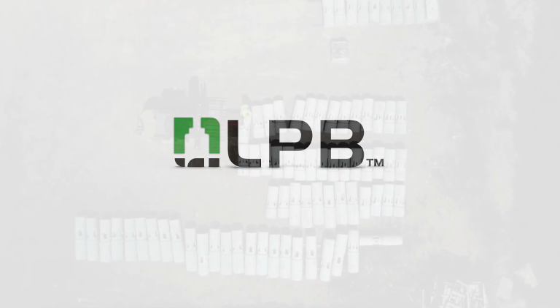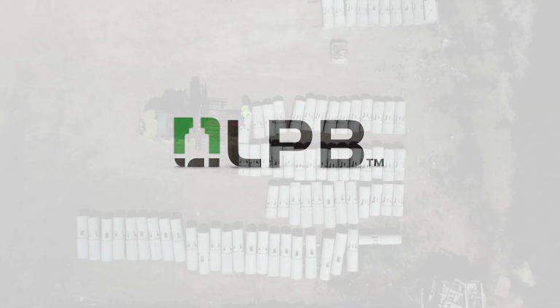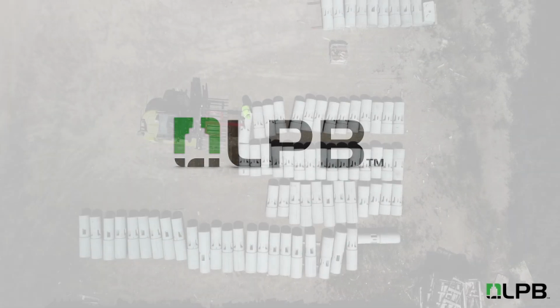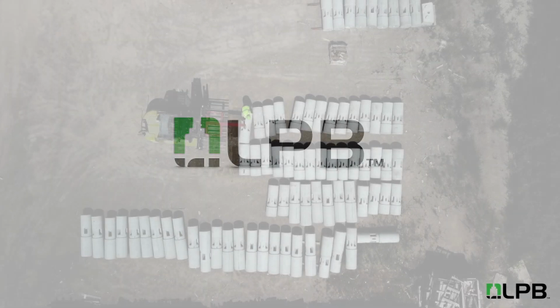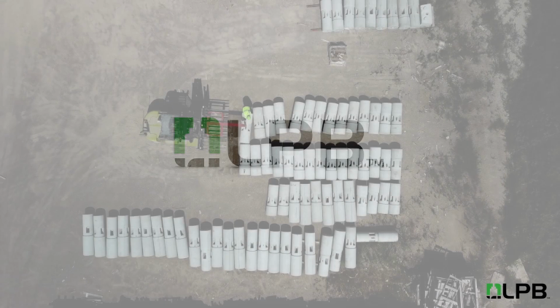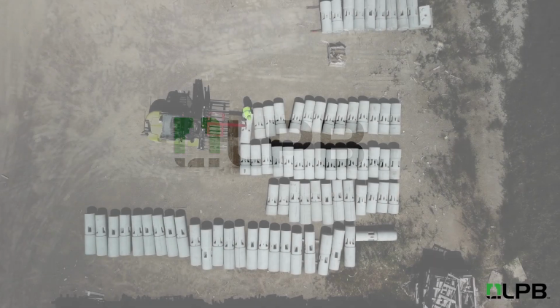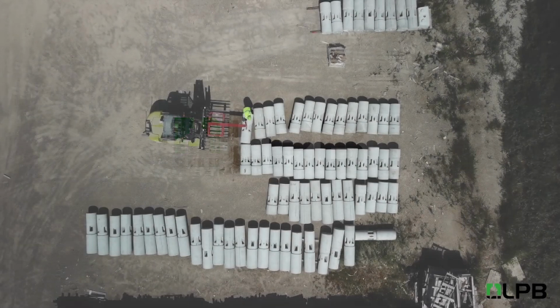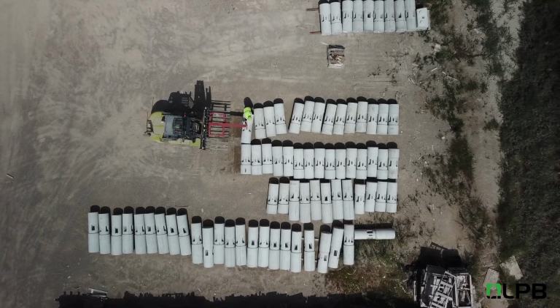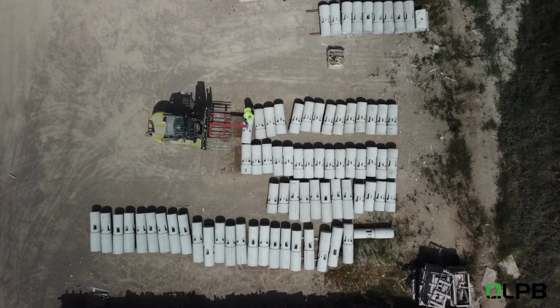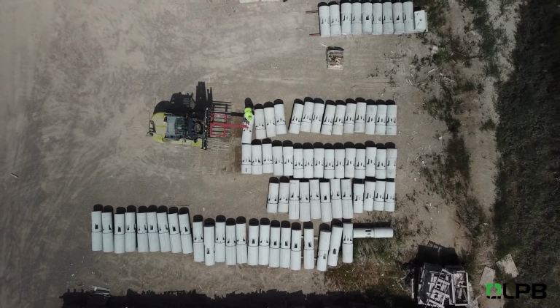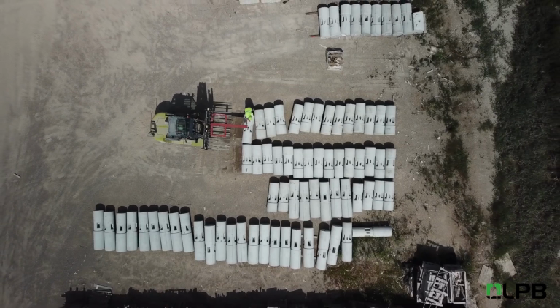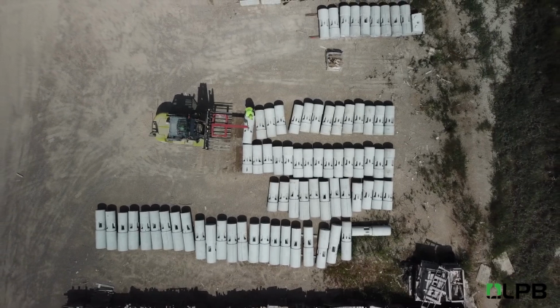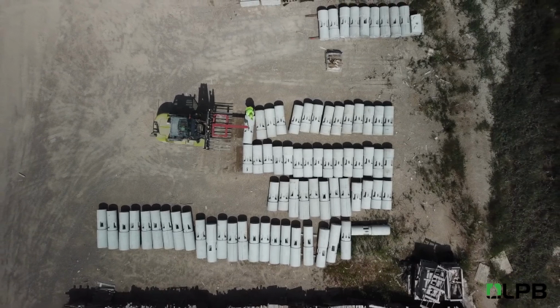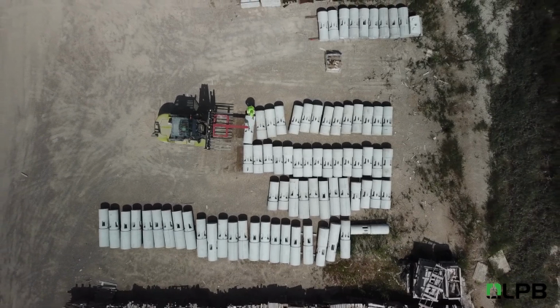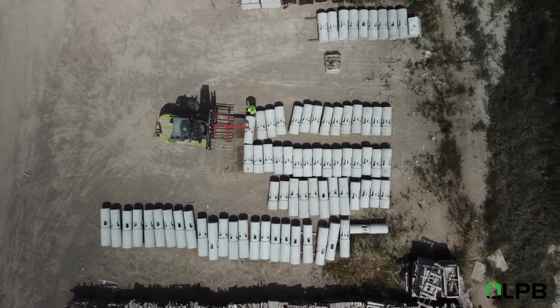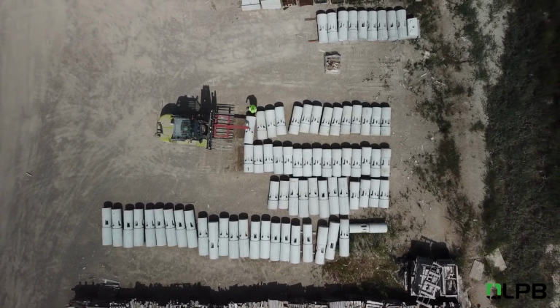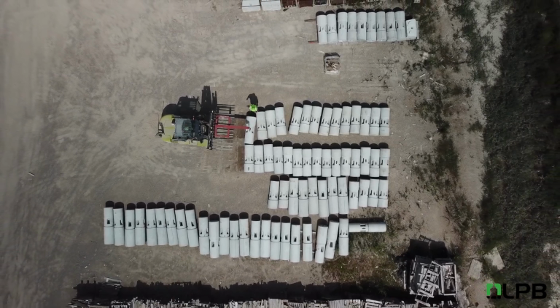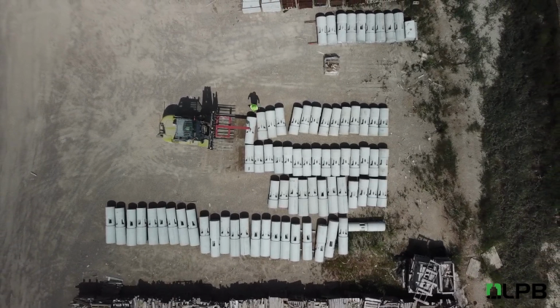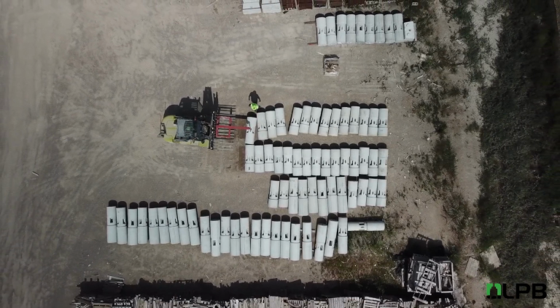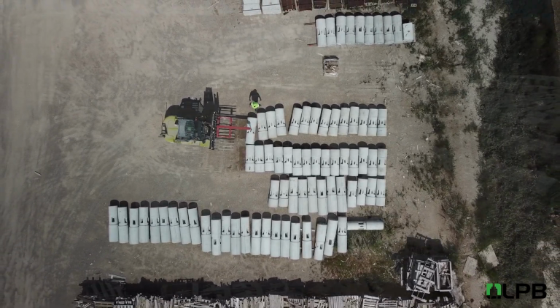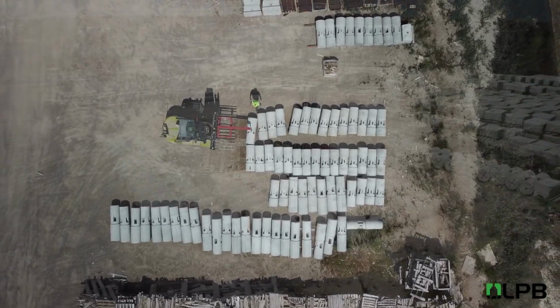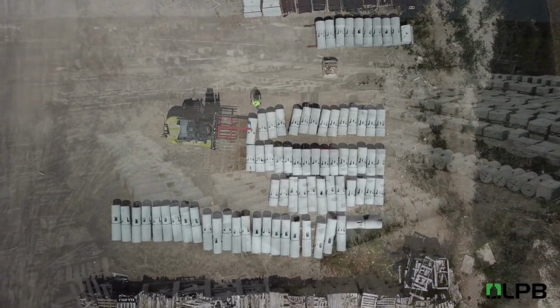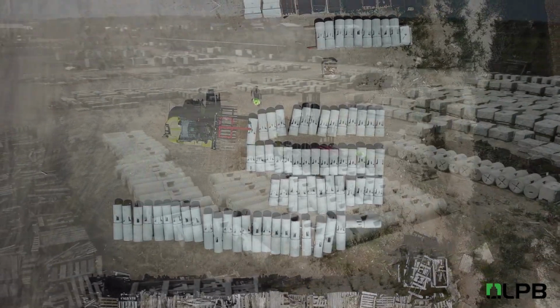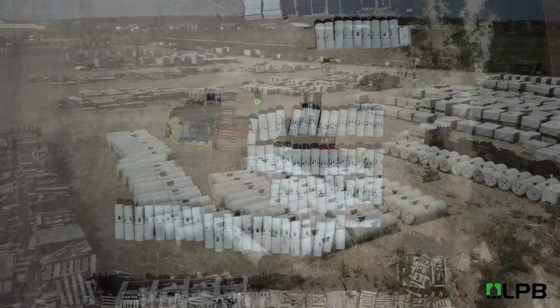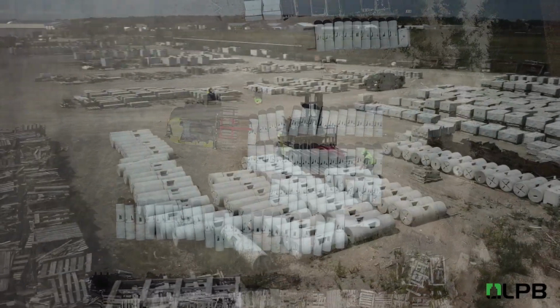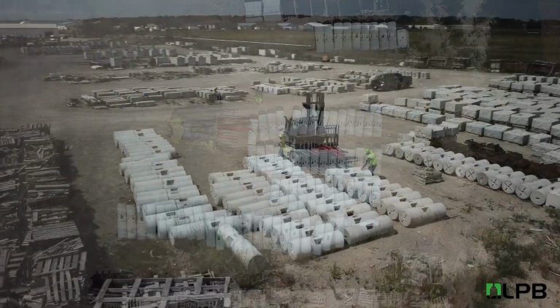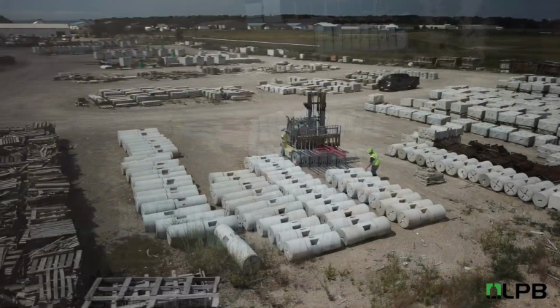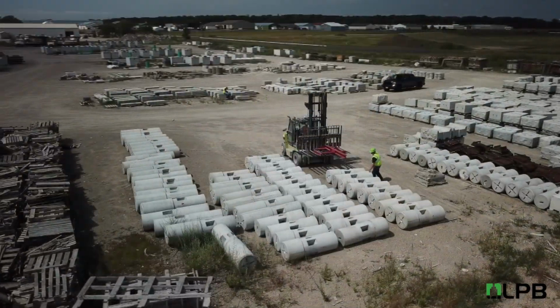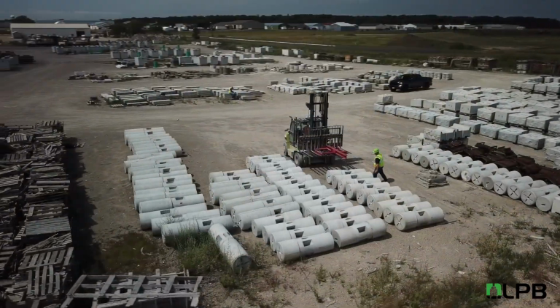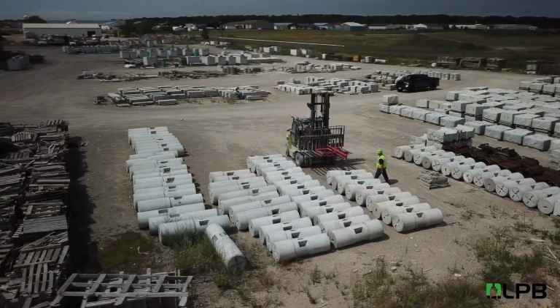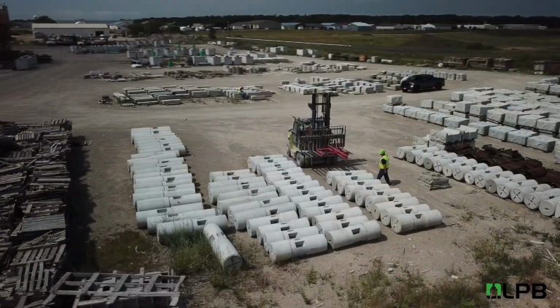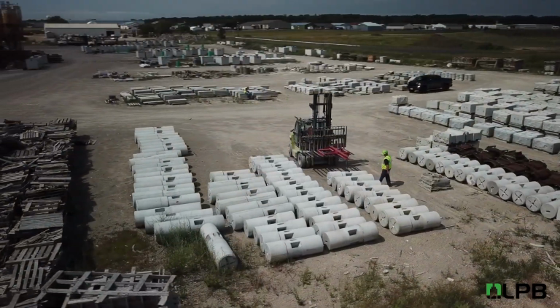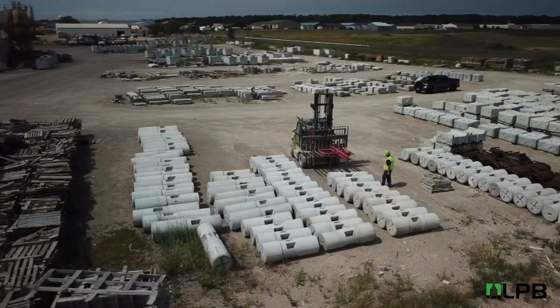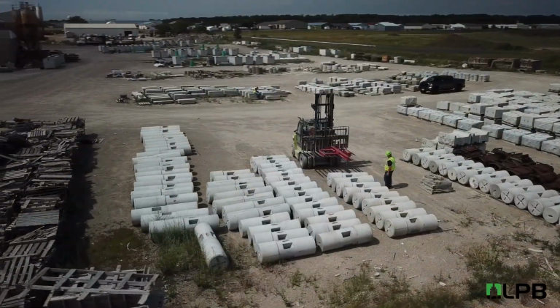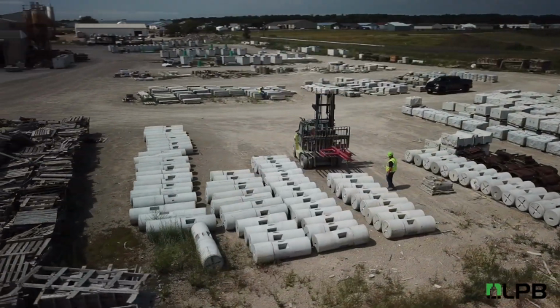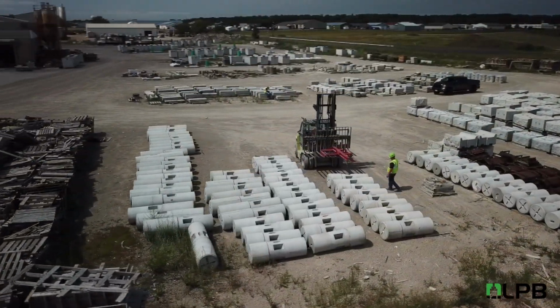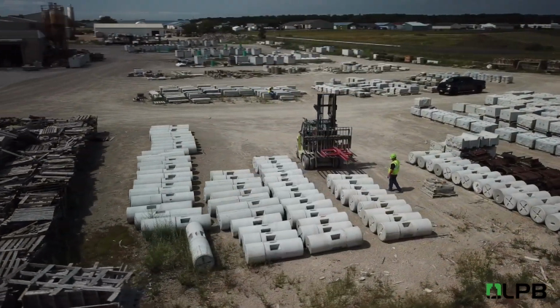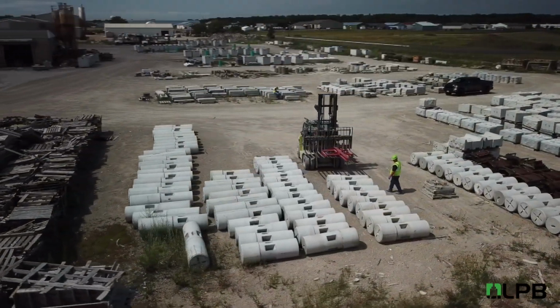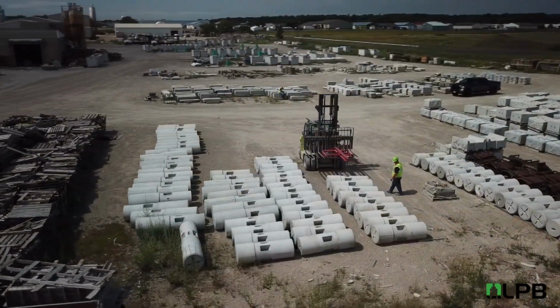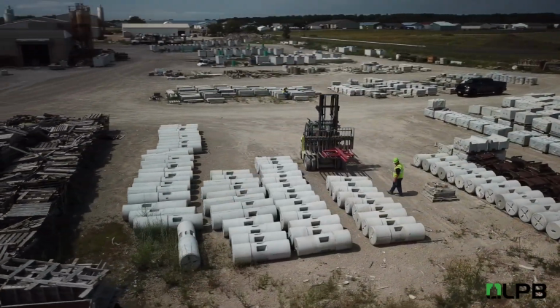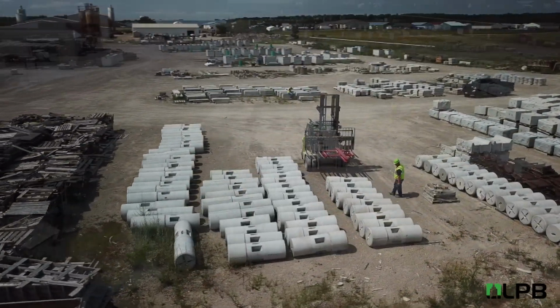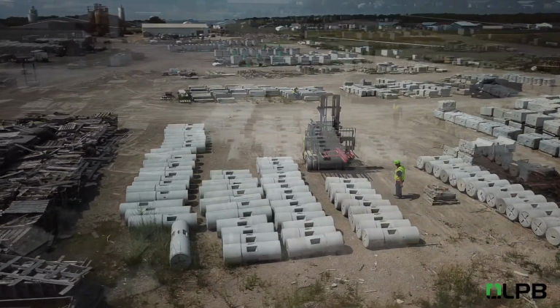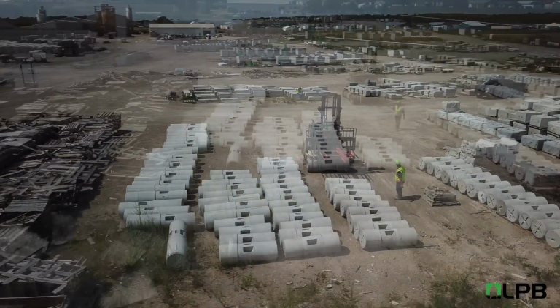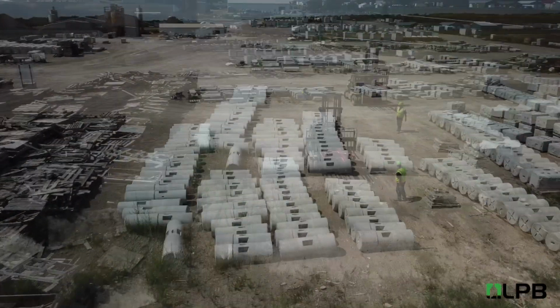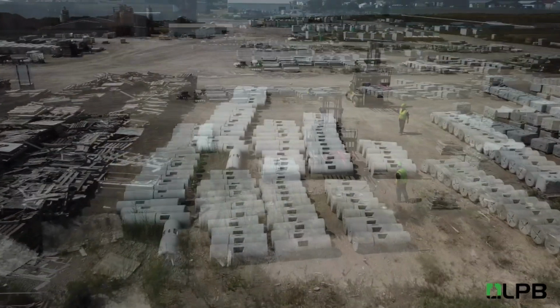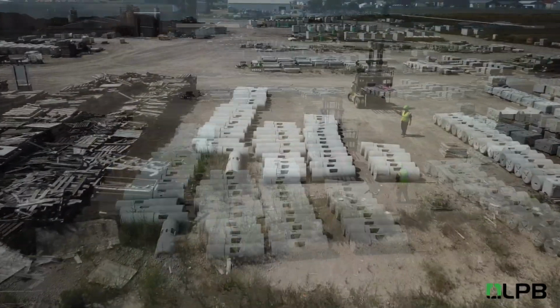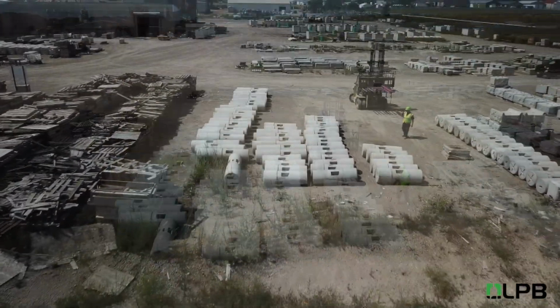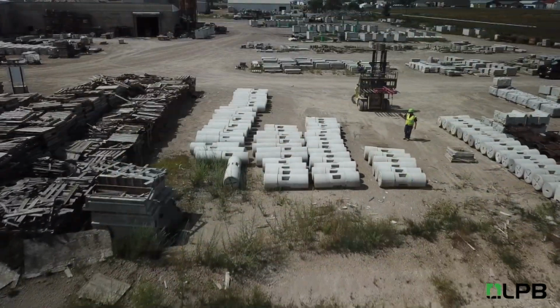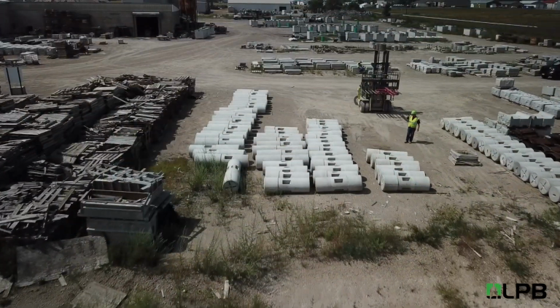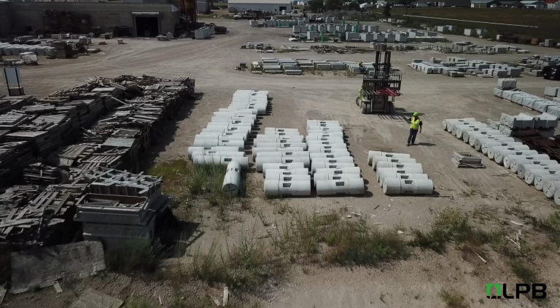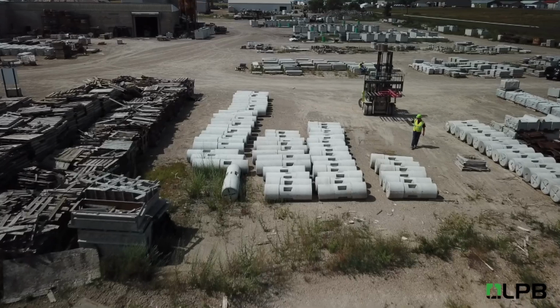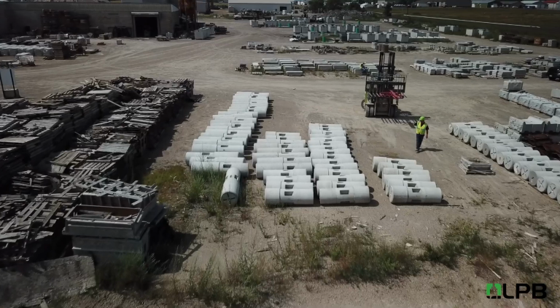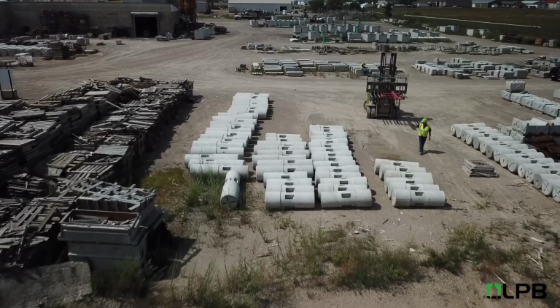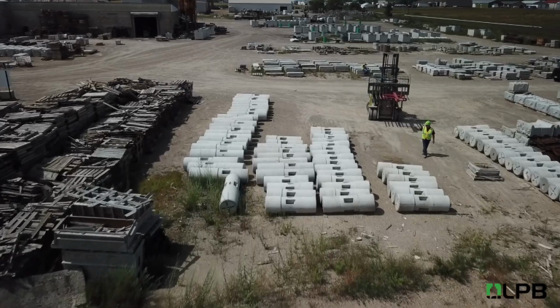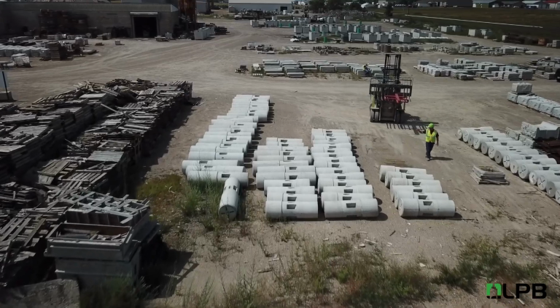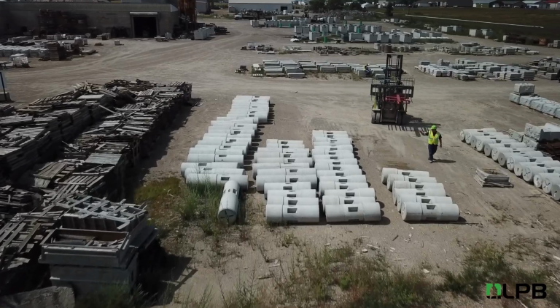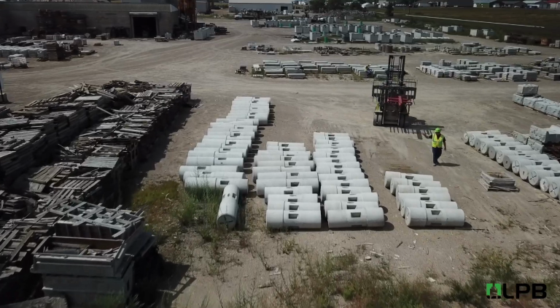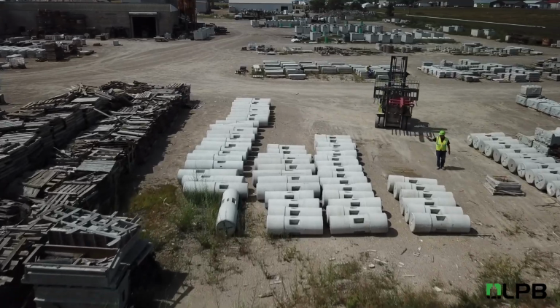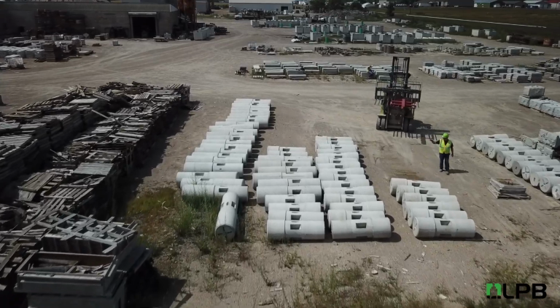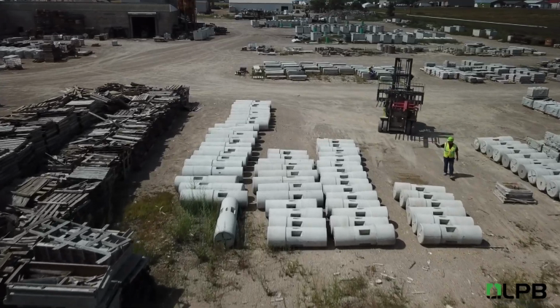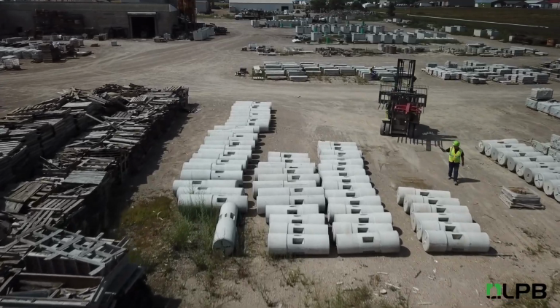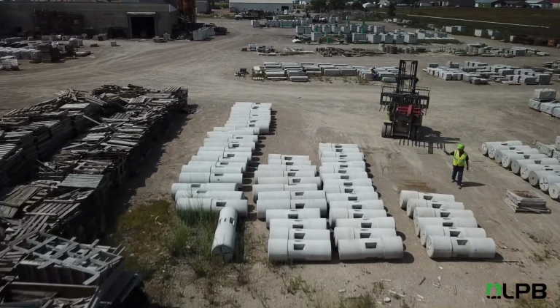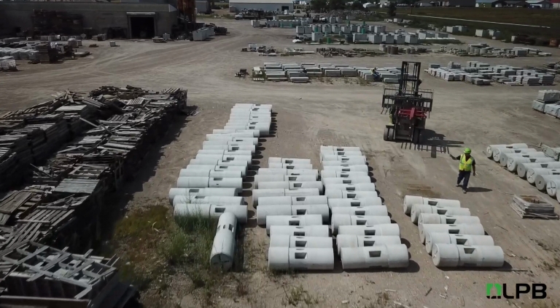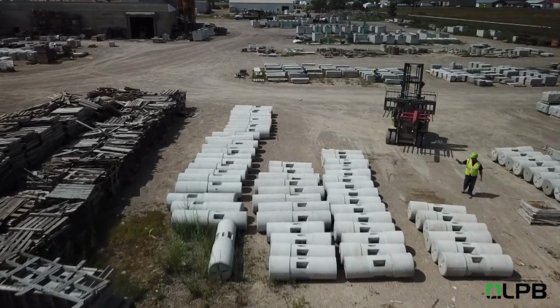LPB is a pre-cast light pole base that is easy to install and has several unique features that allow it to be in stock and available for your next project.